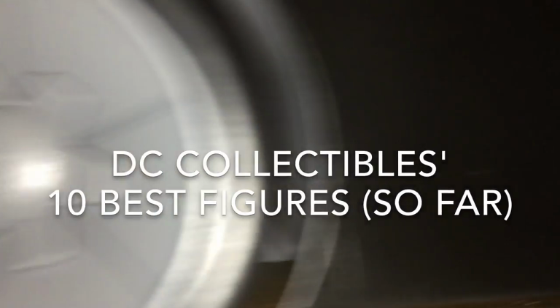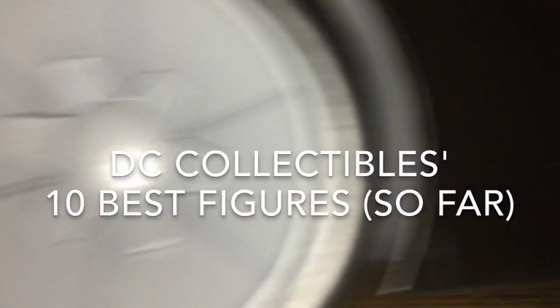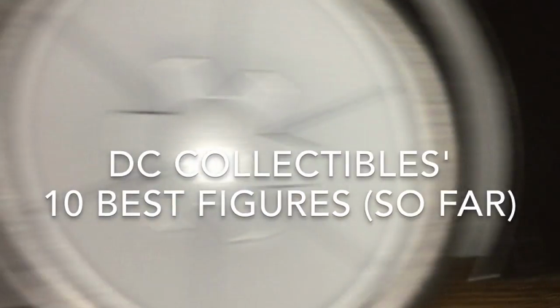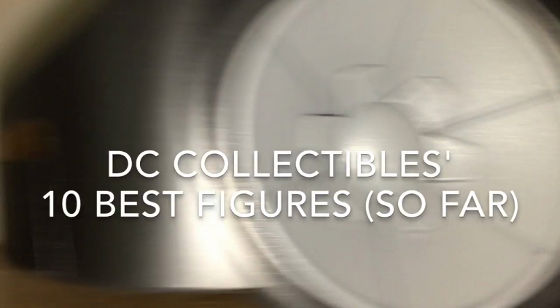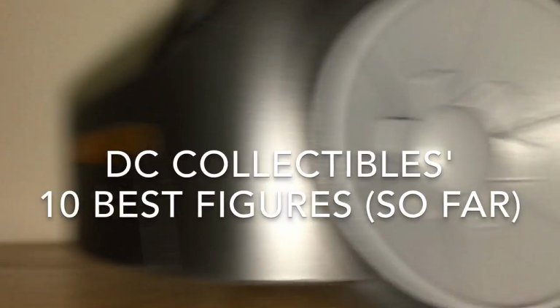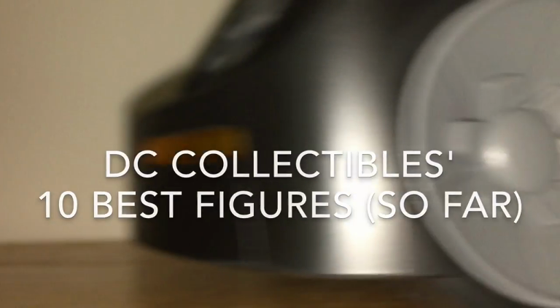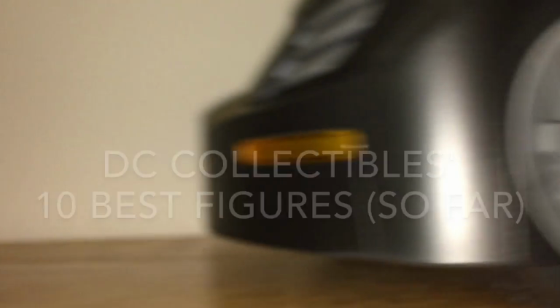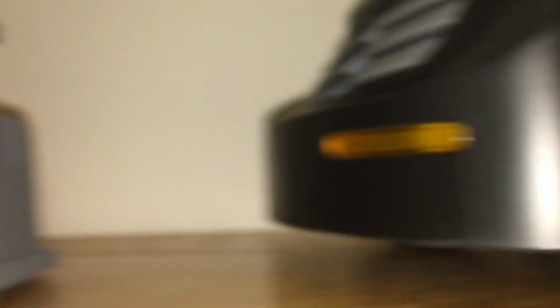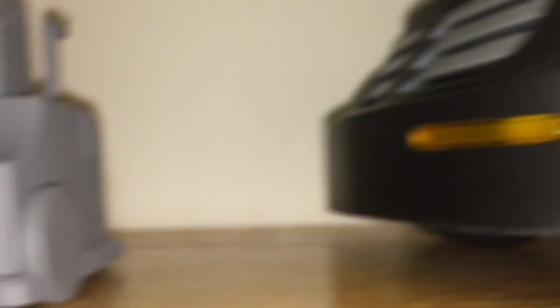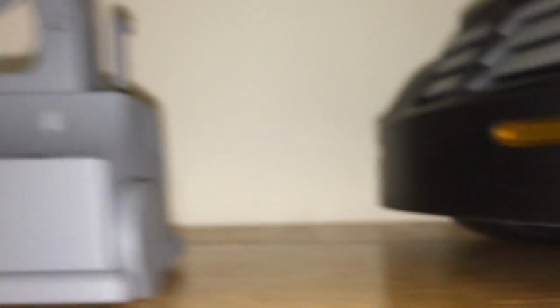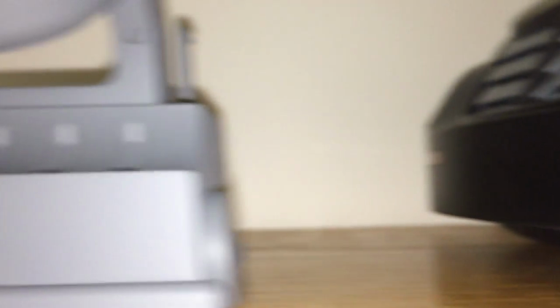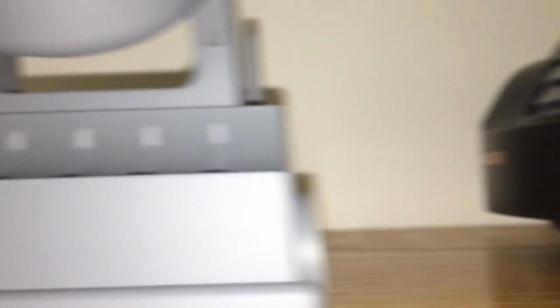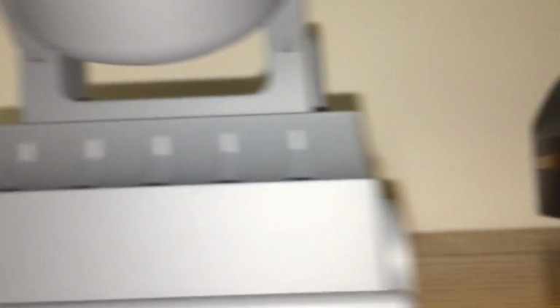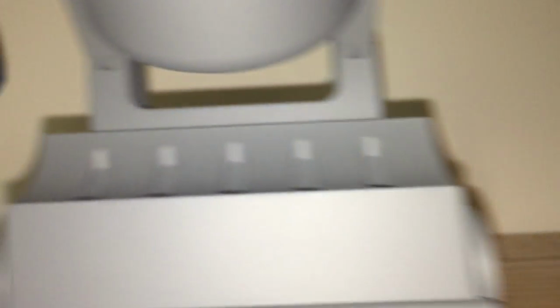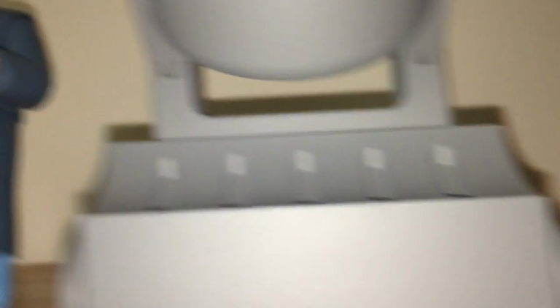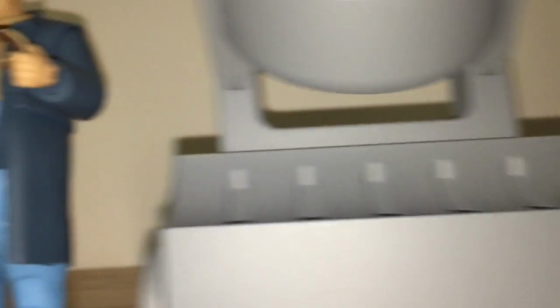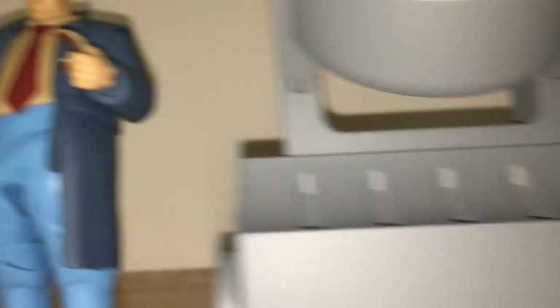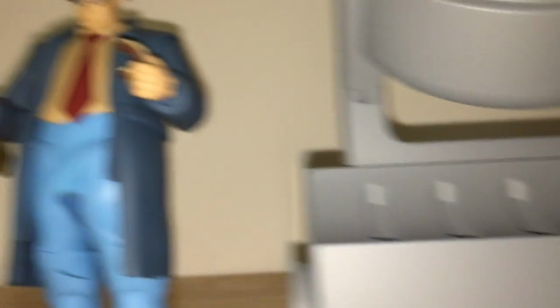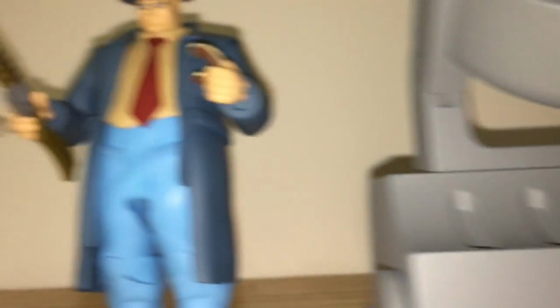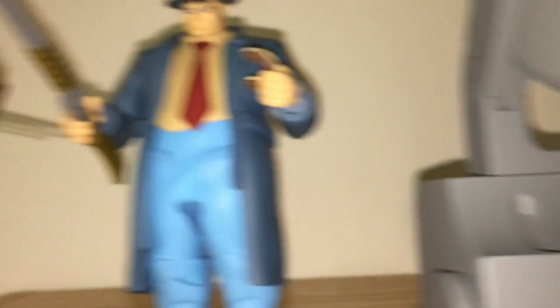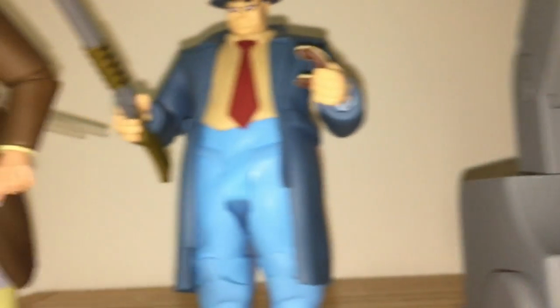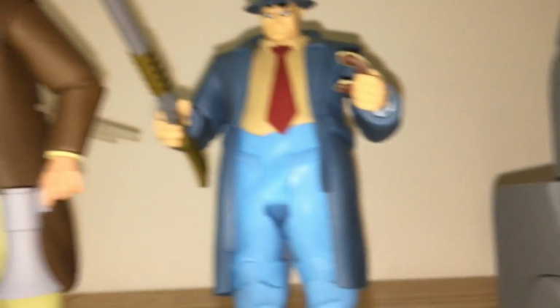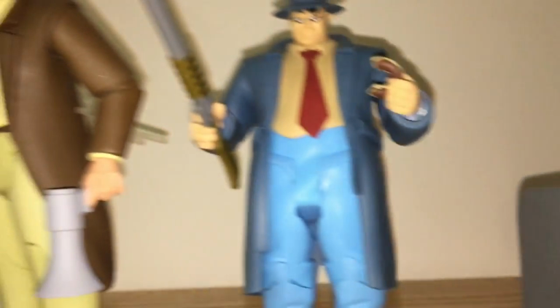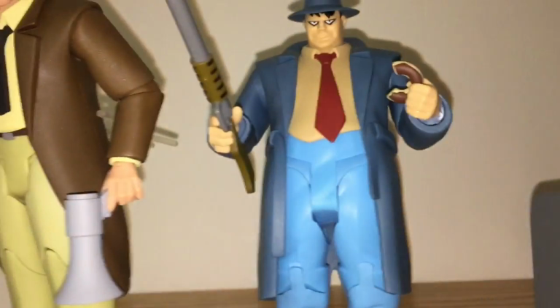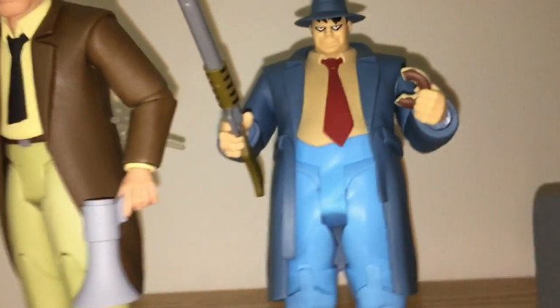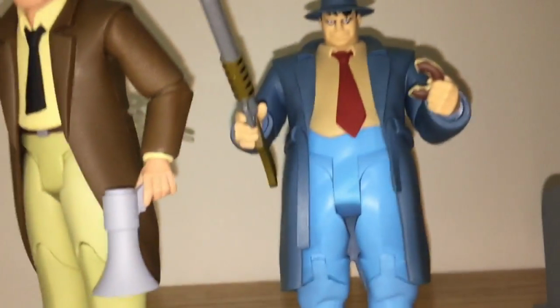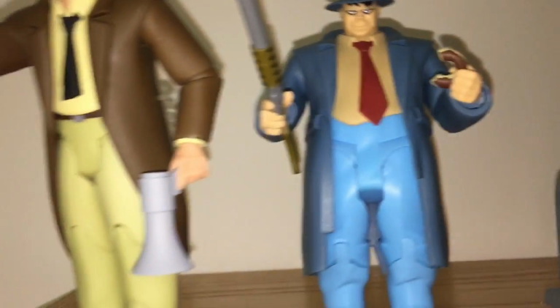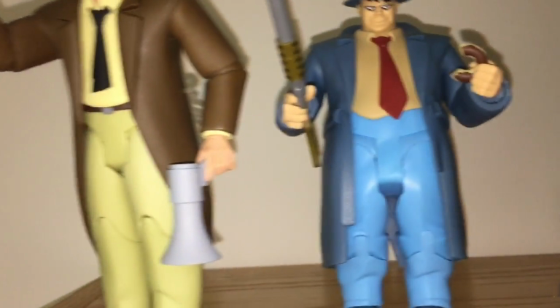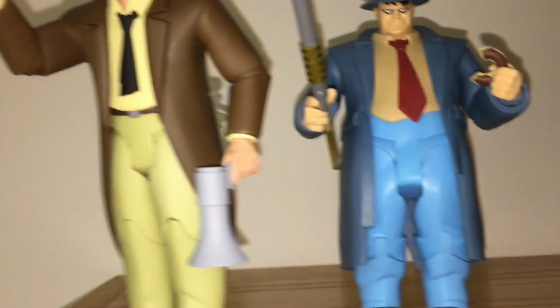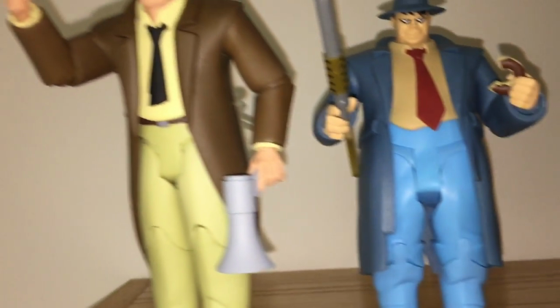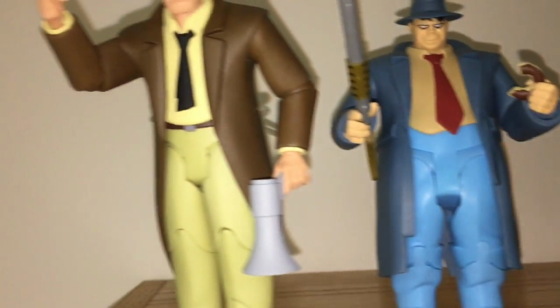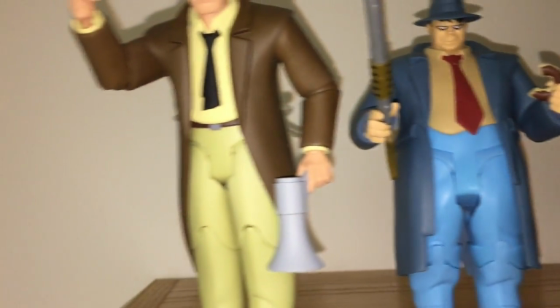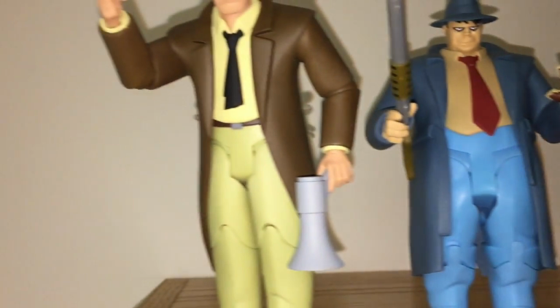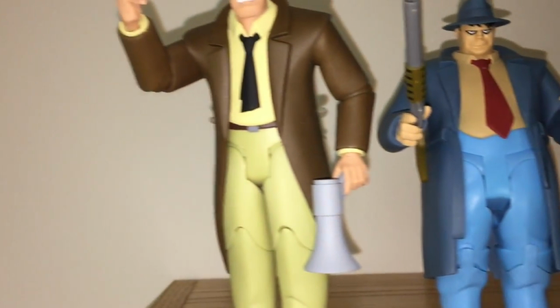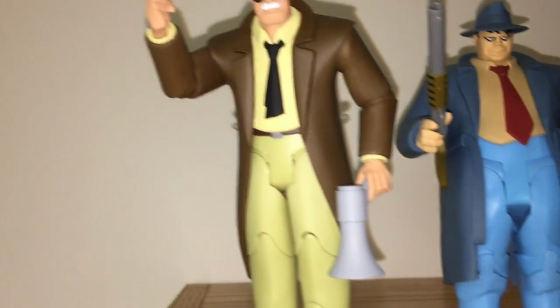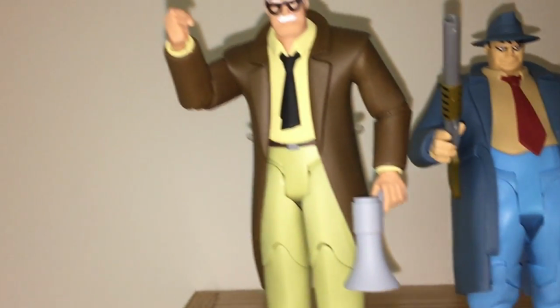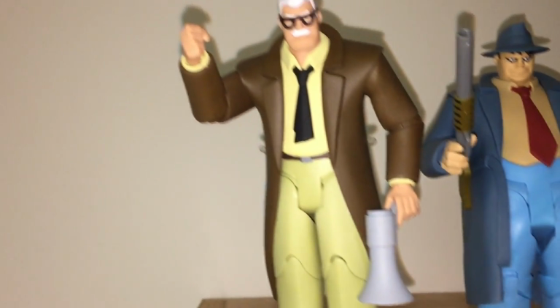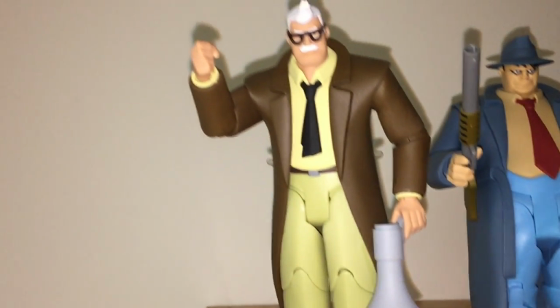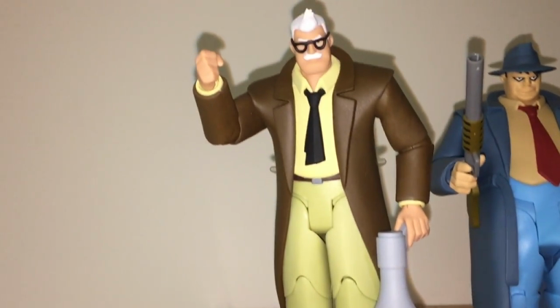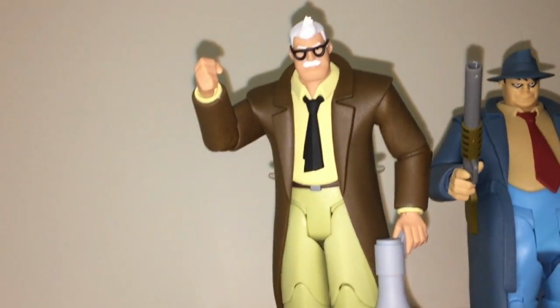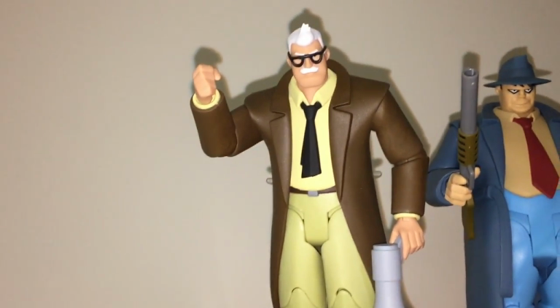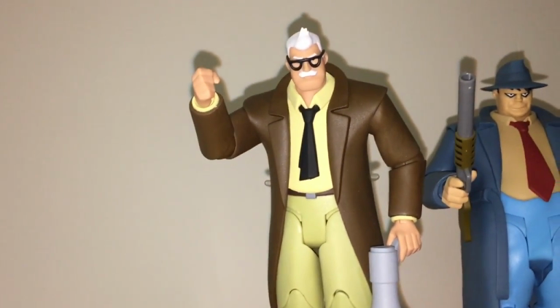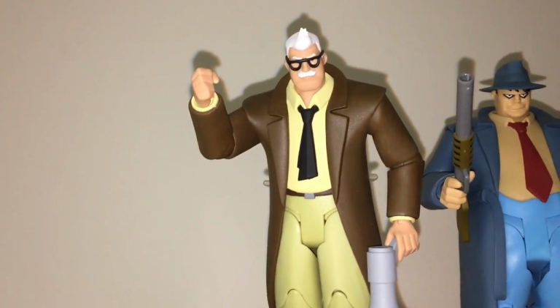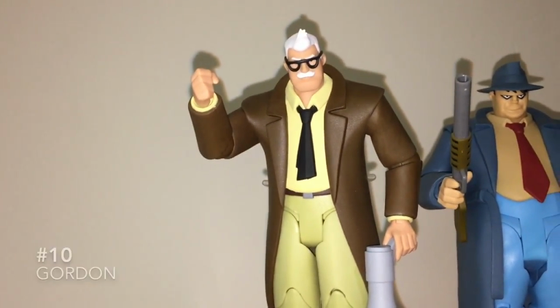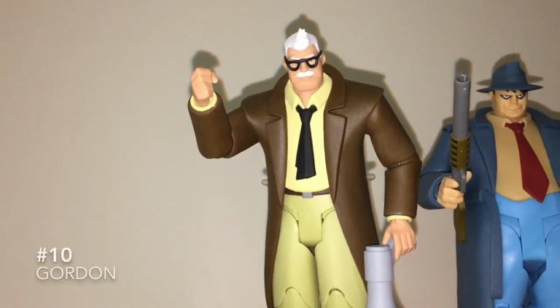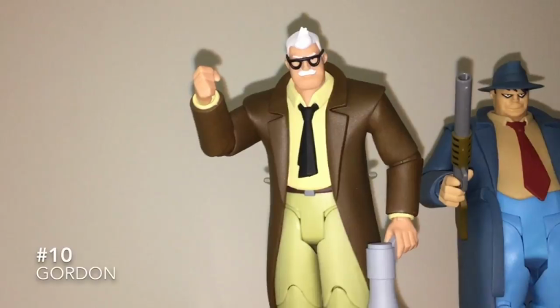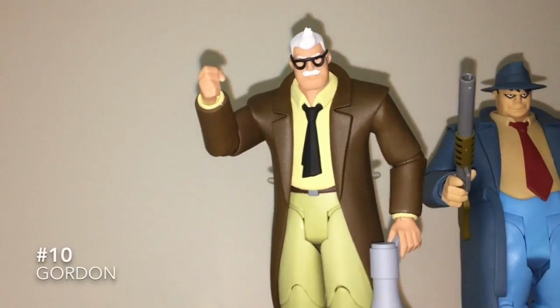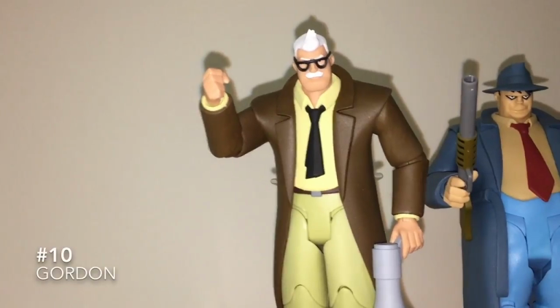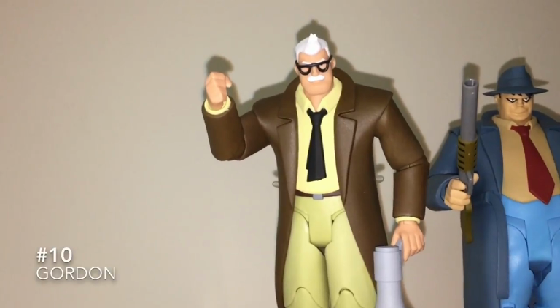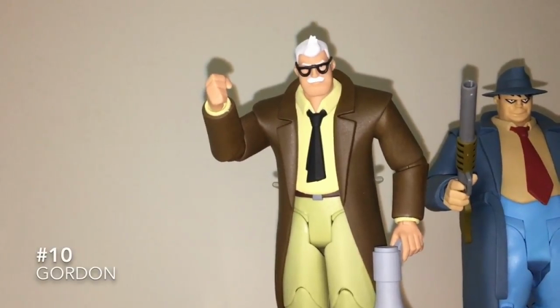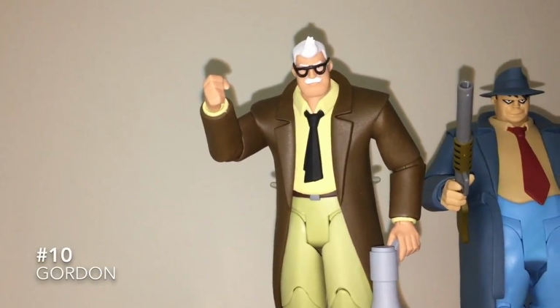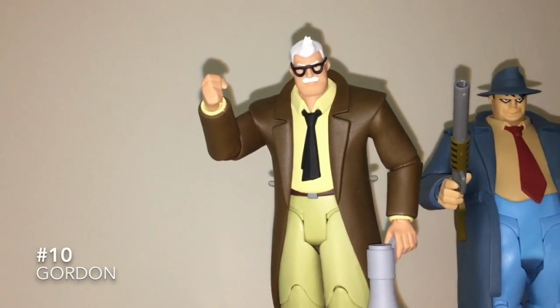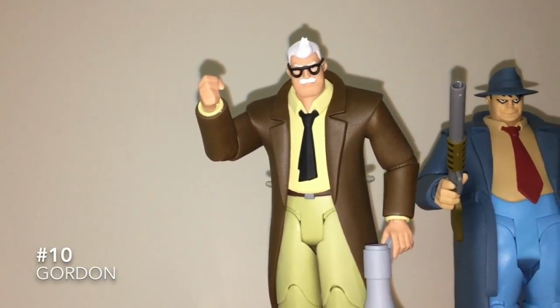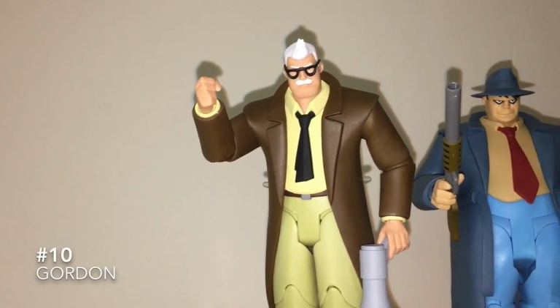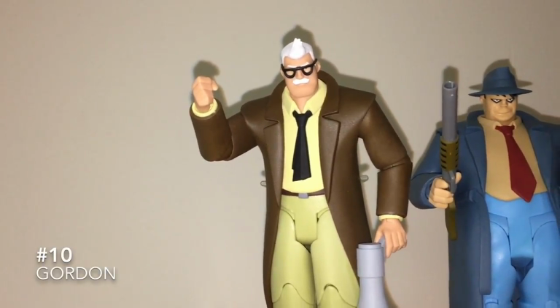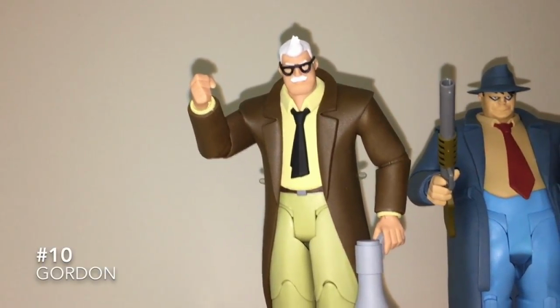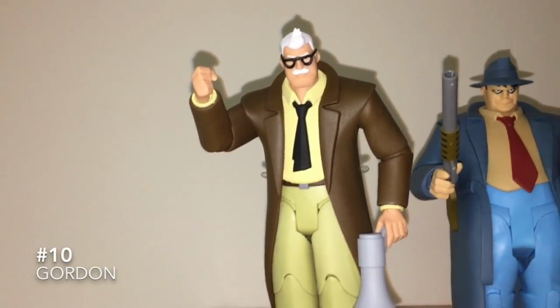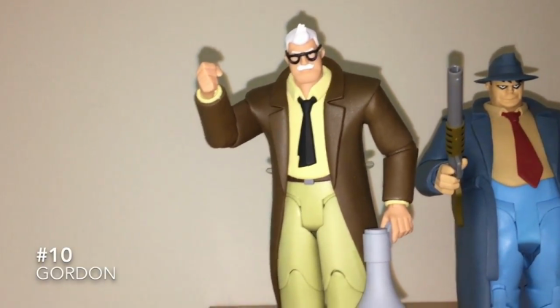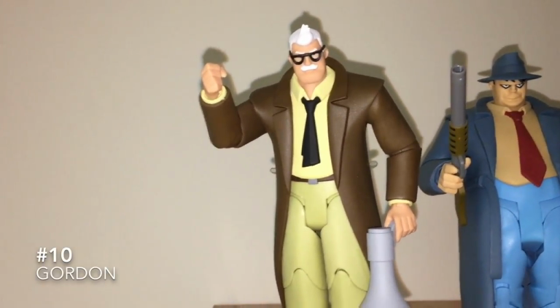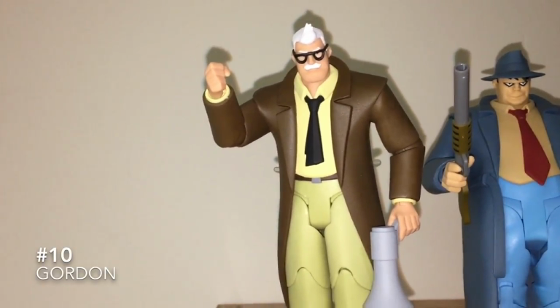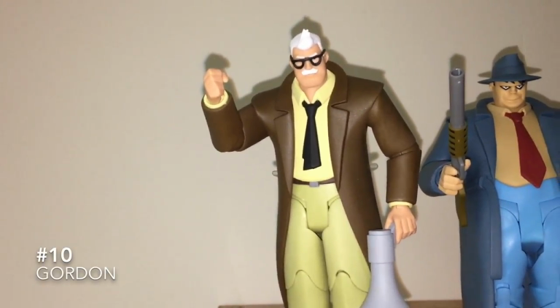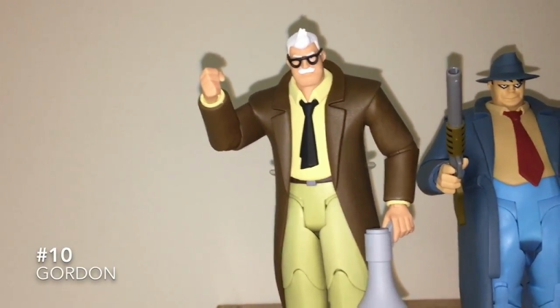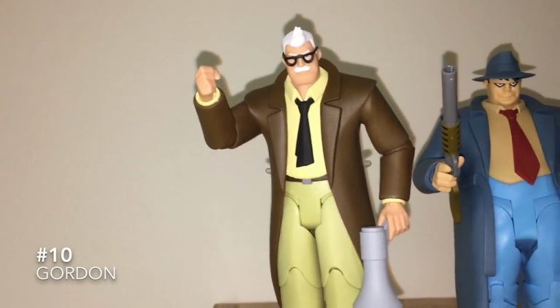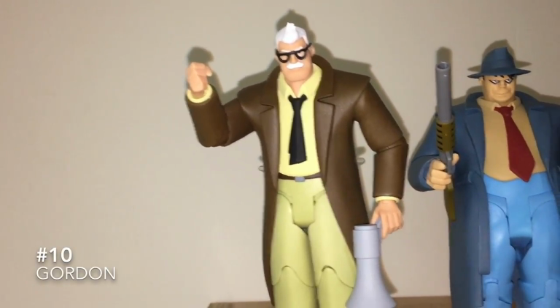The Birdman of online toy reviews, one continuous take. Number 10, Jim Gordon.